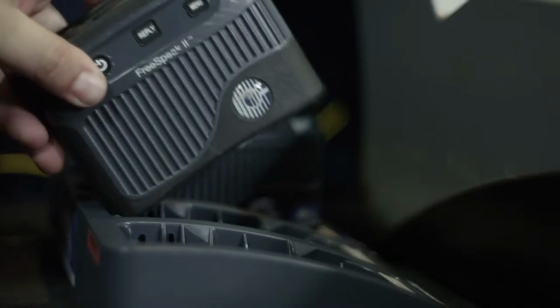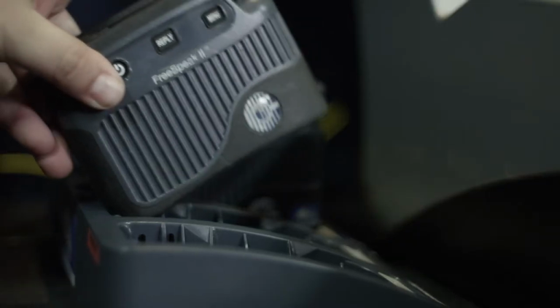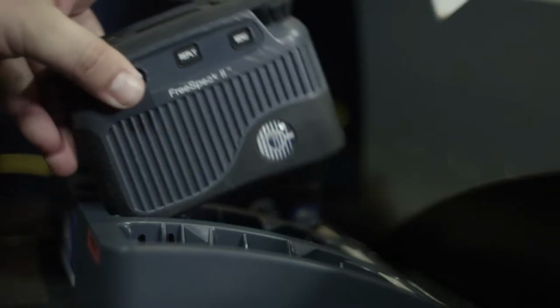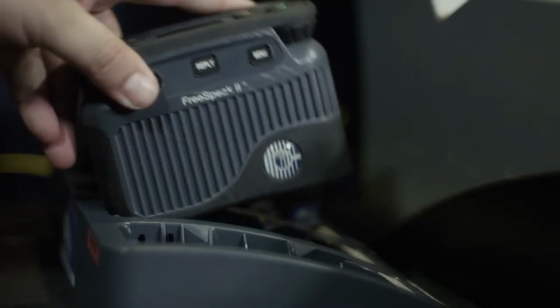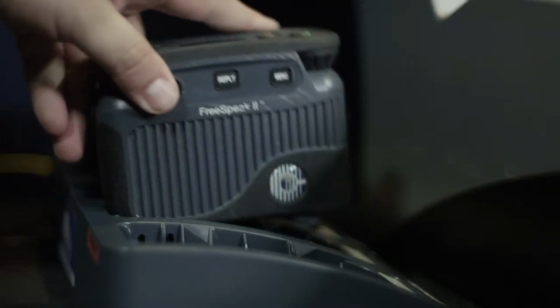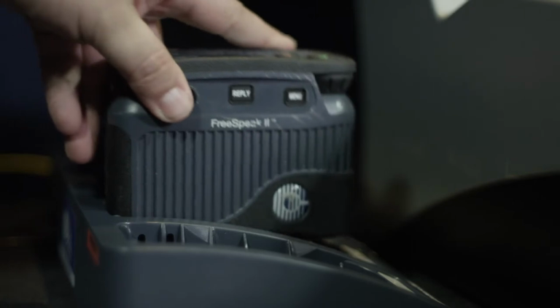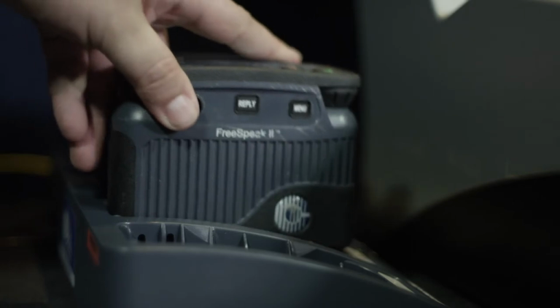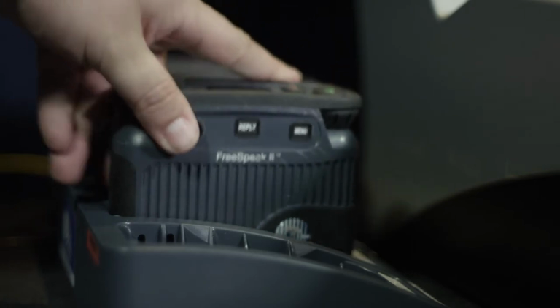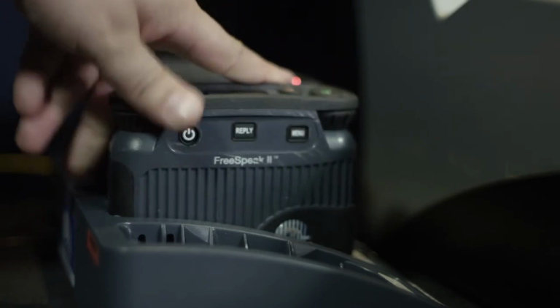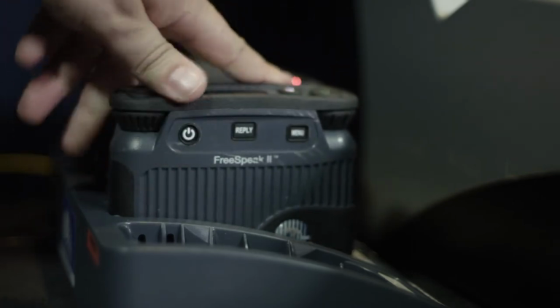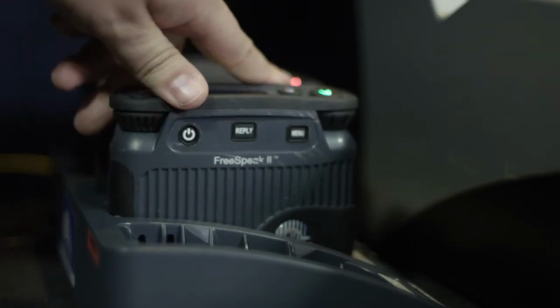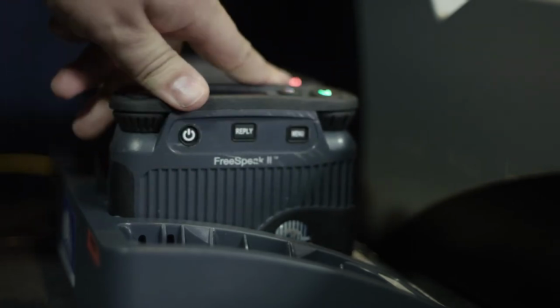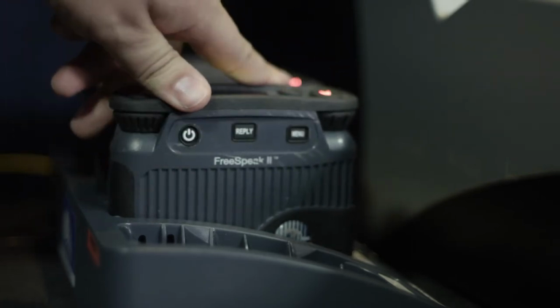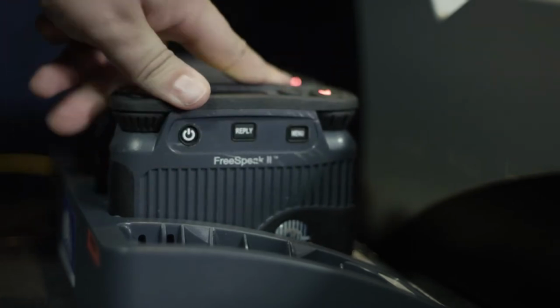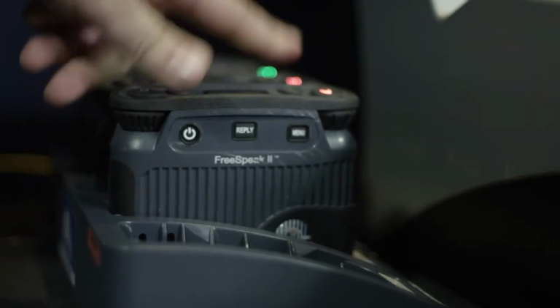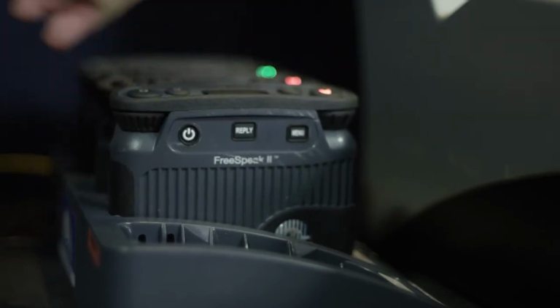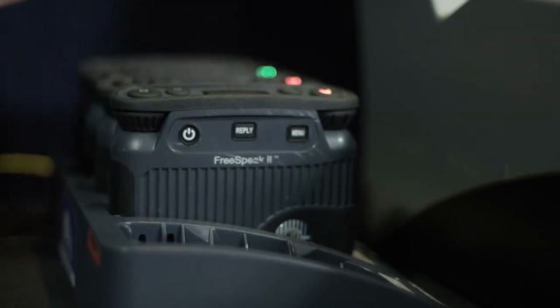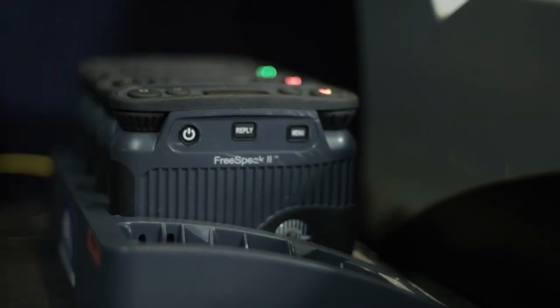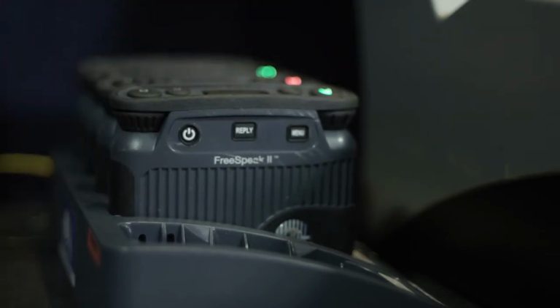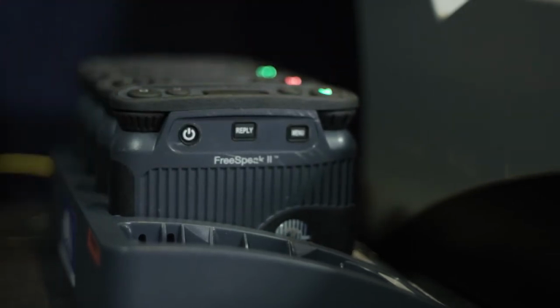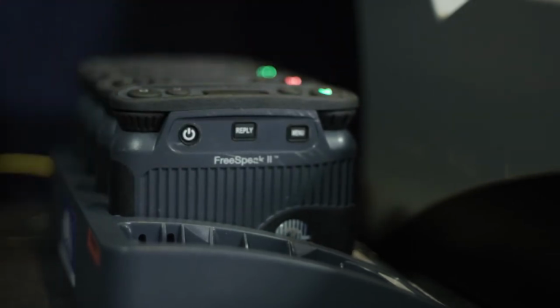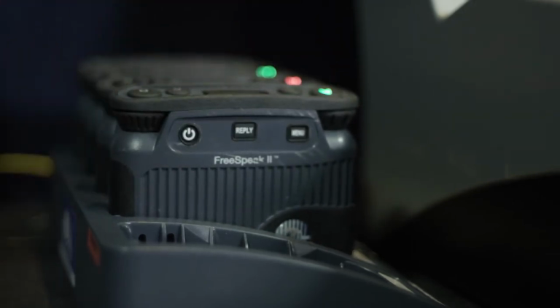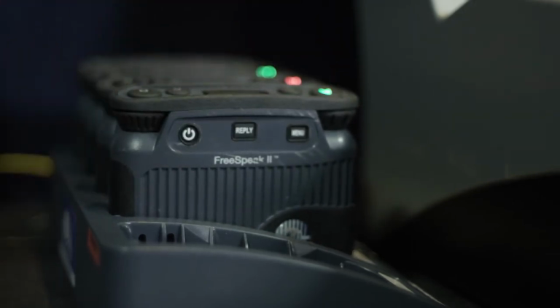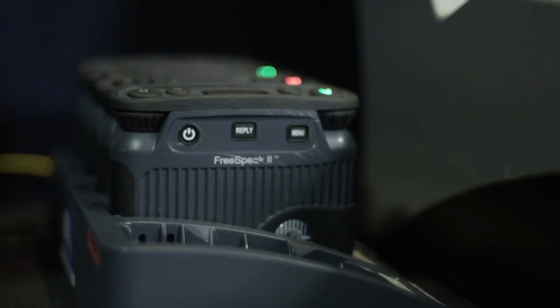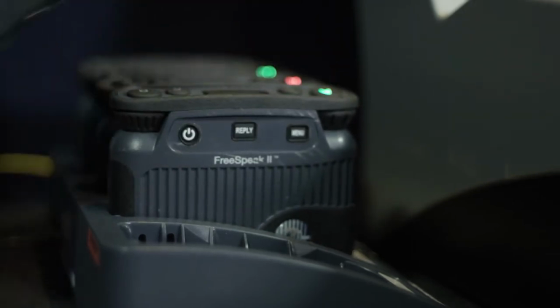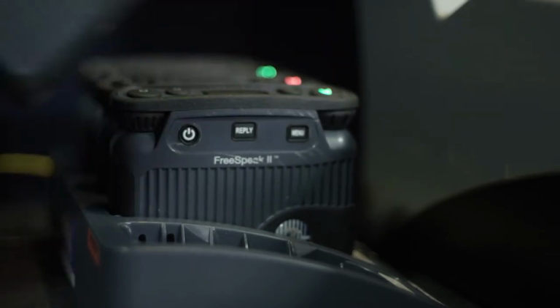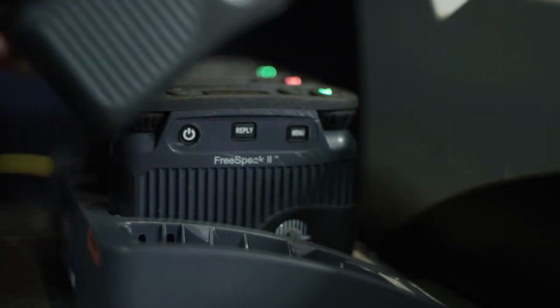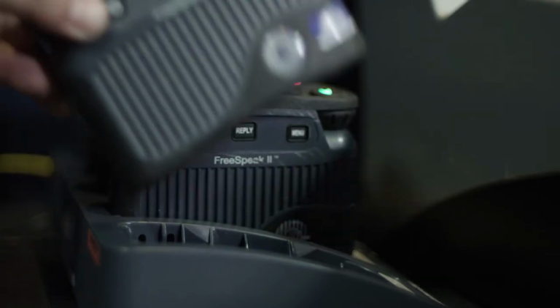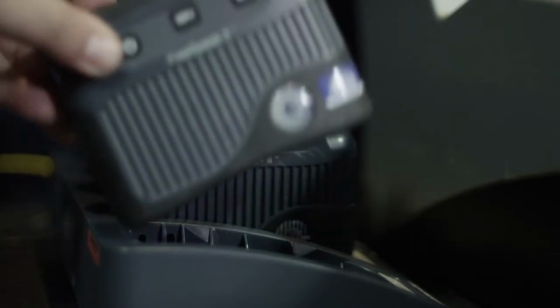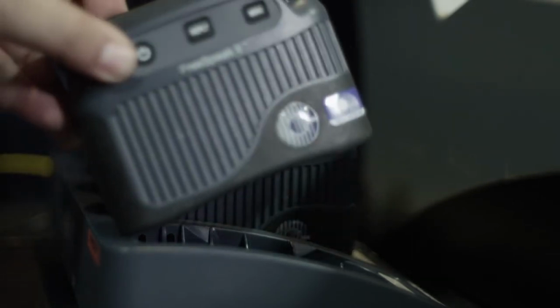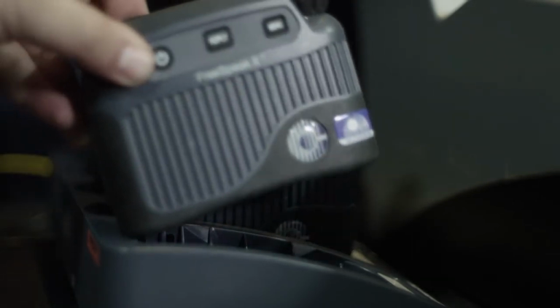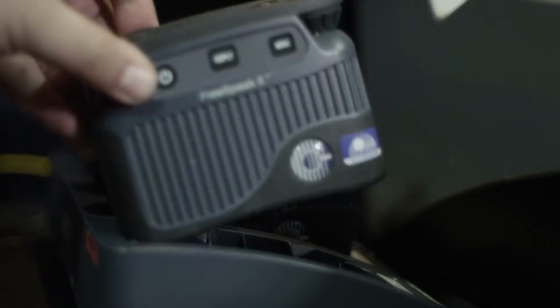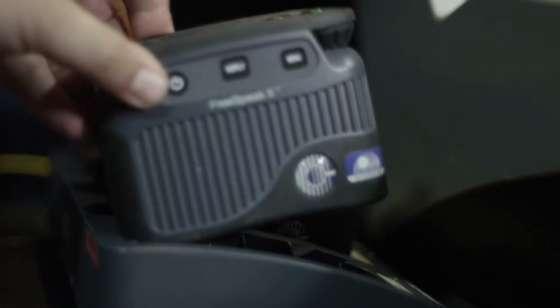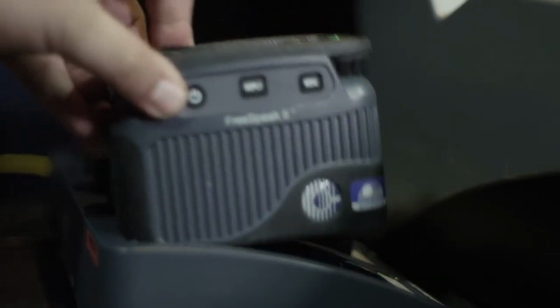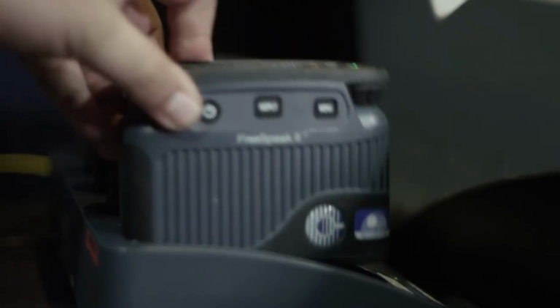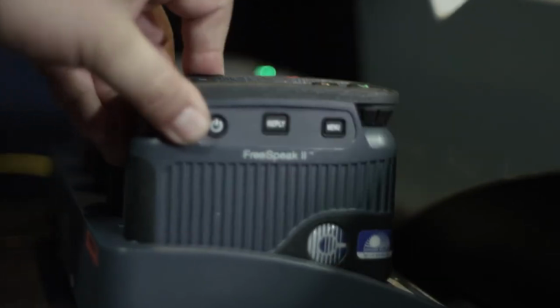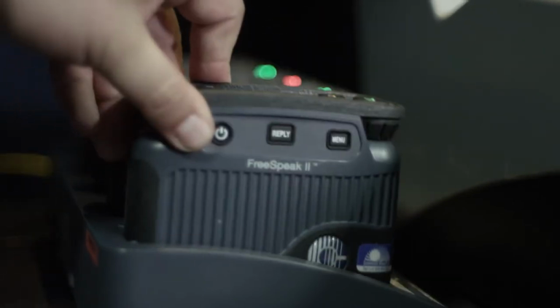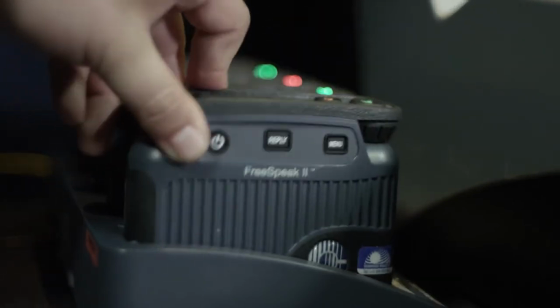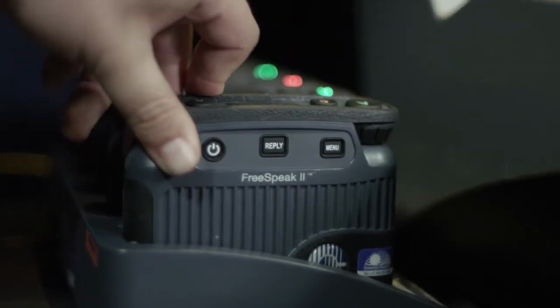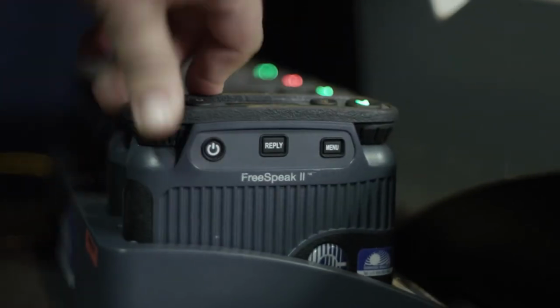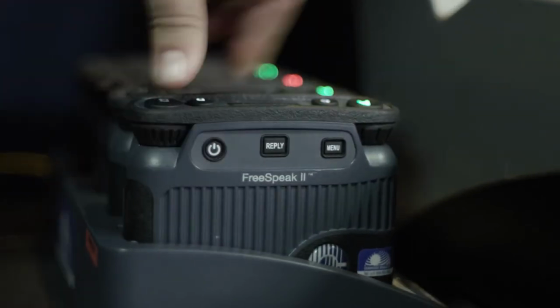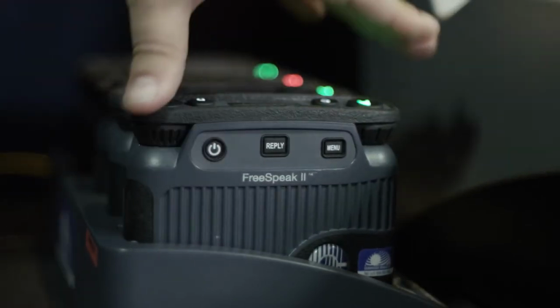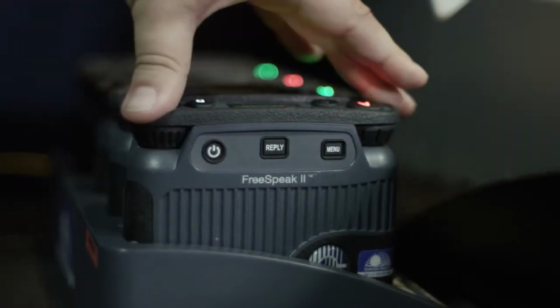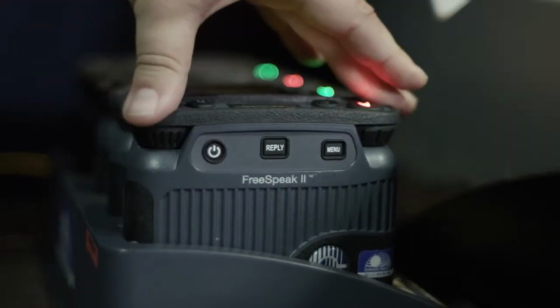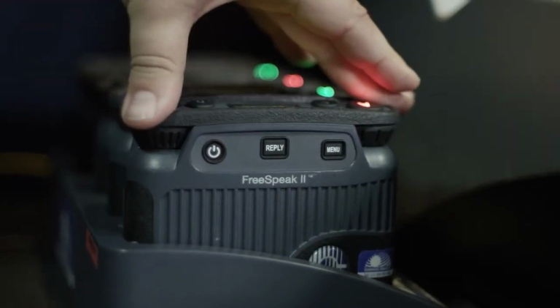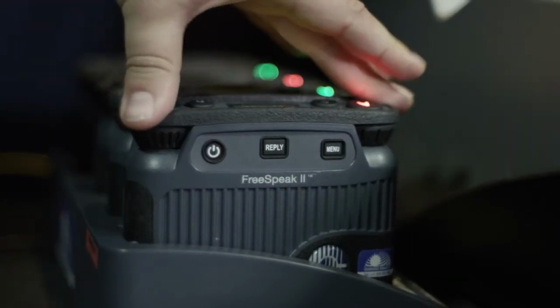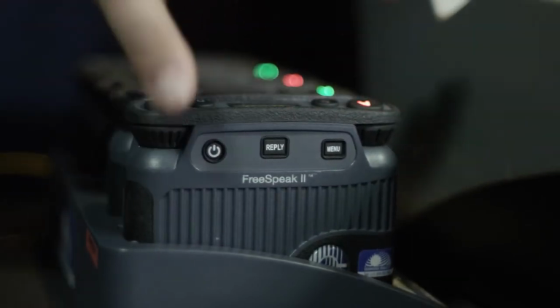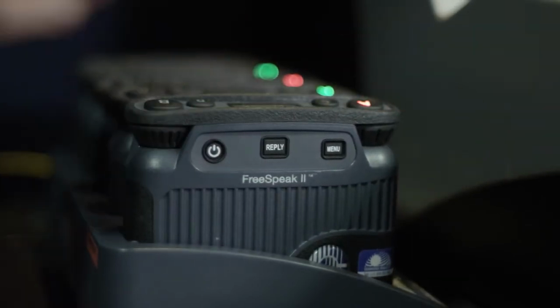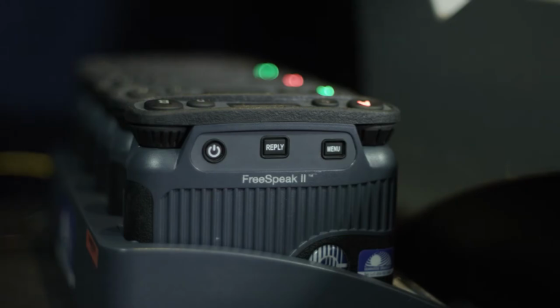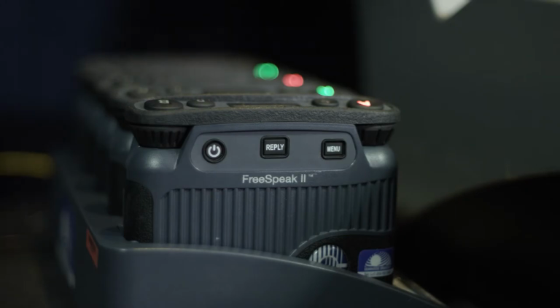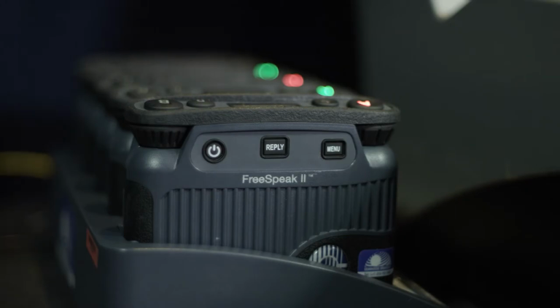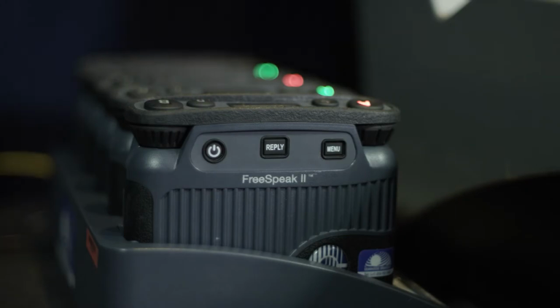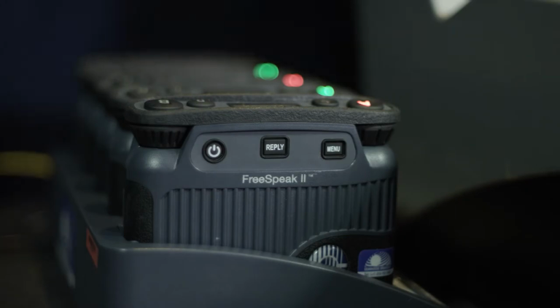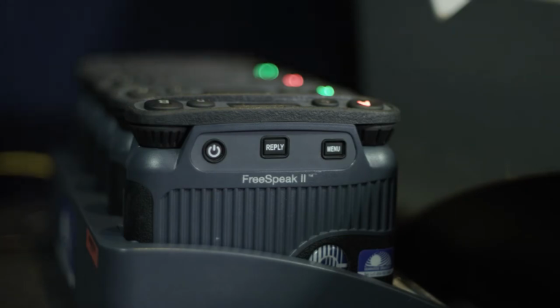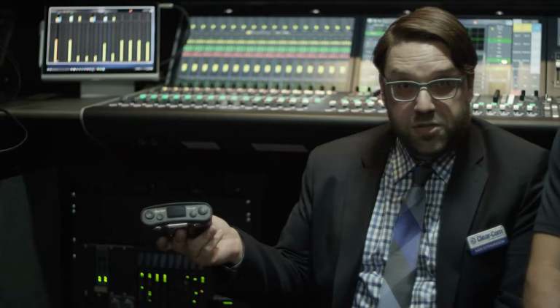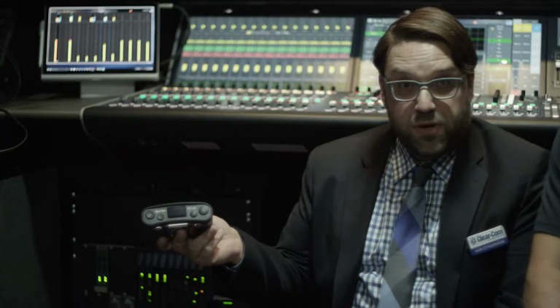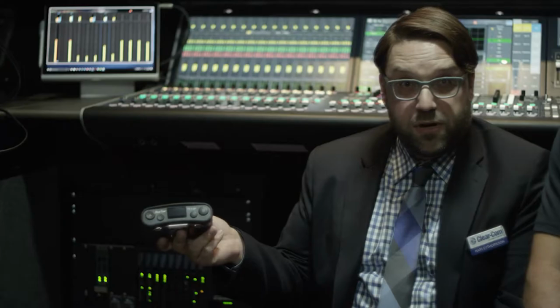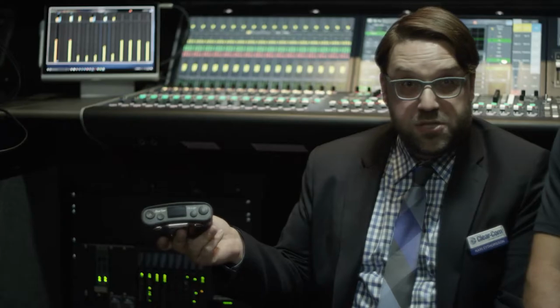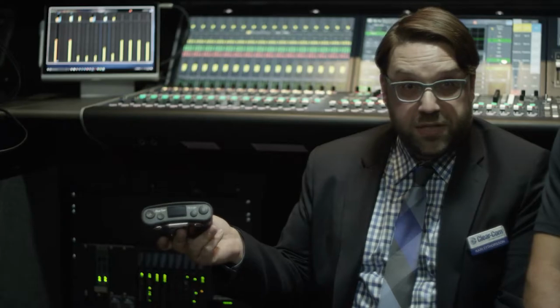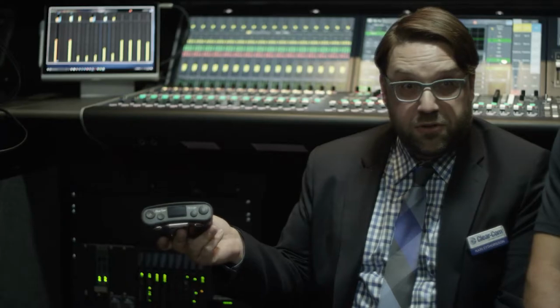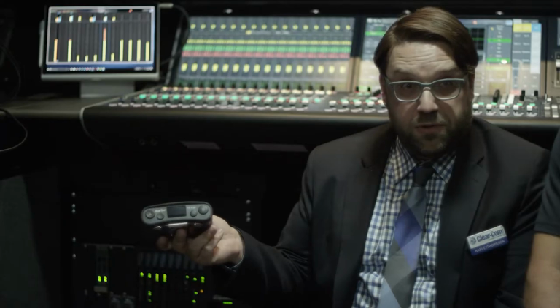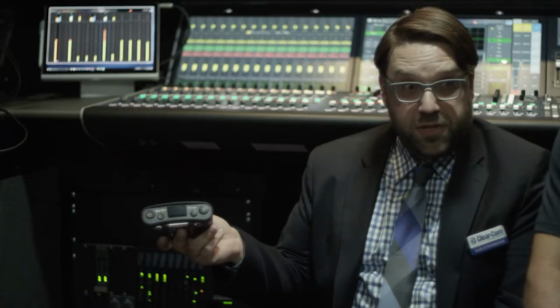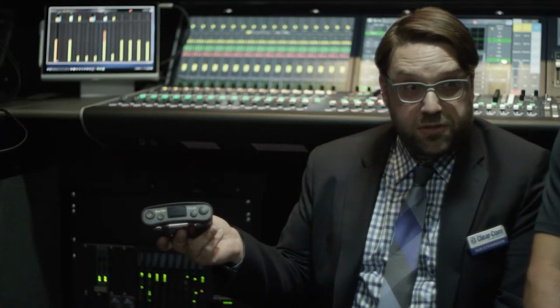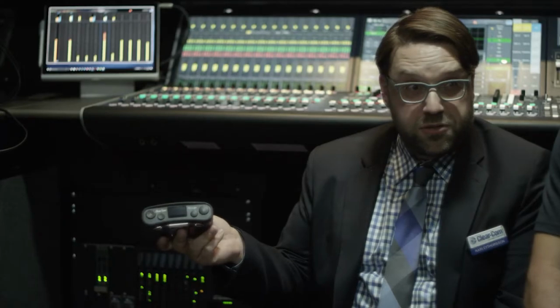Each belt pack can be uniquely configured depending on what the member of the crew needs to achieve for their wireless intercom needs.